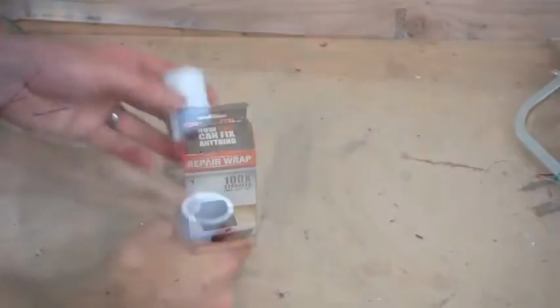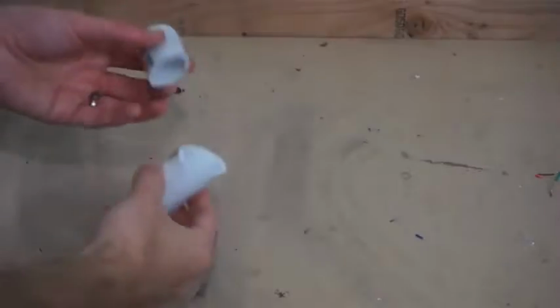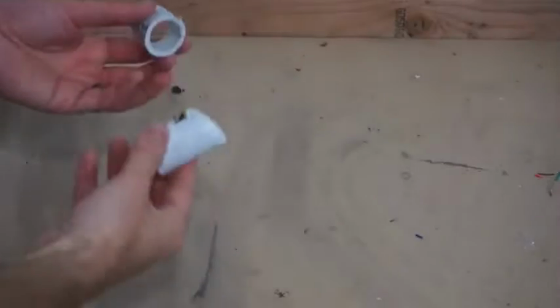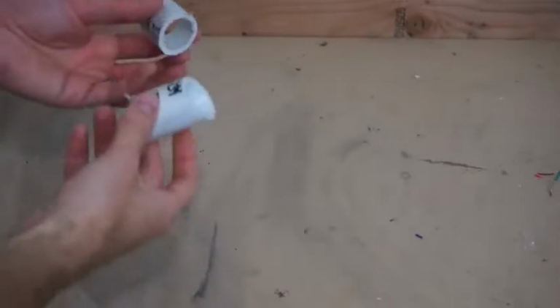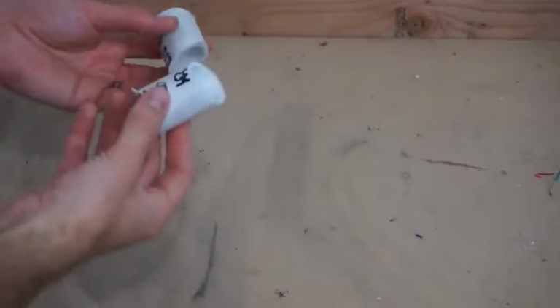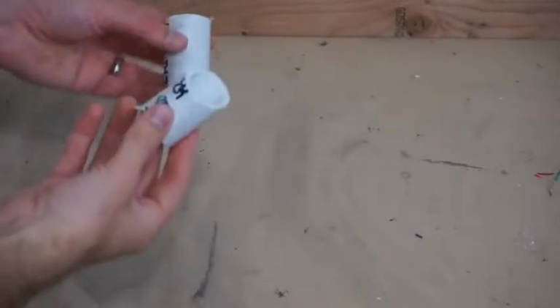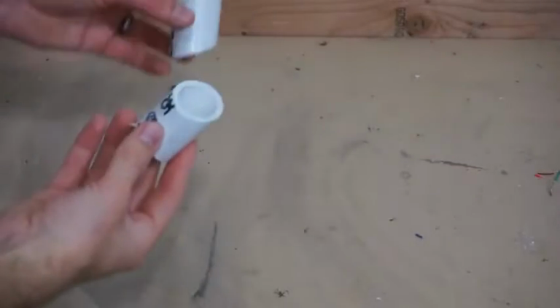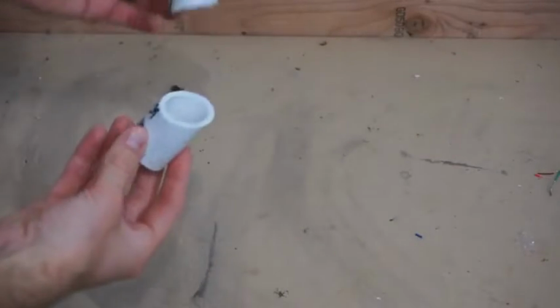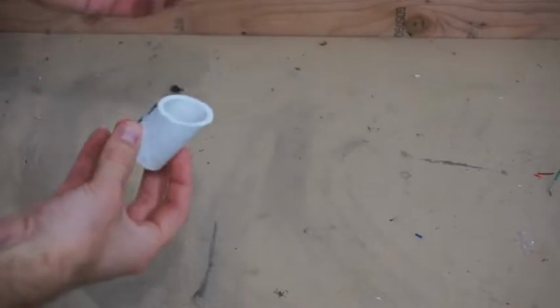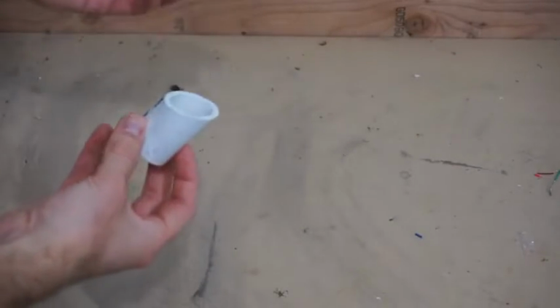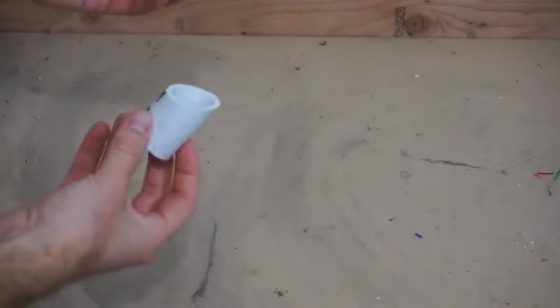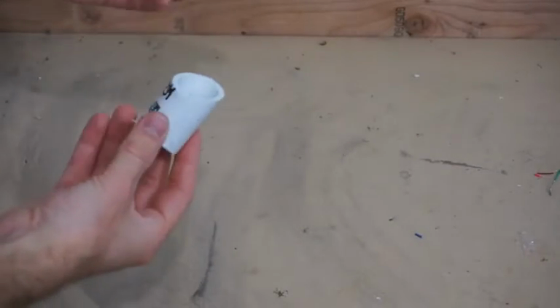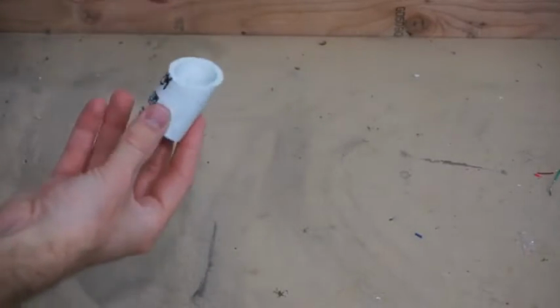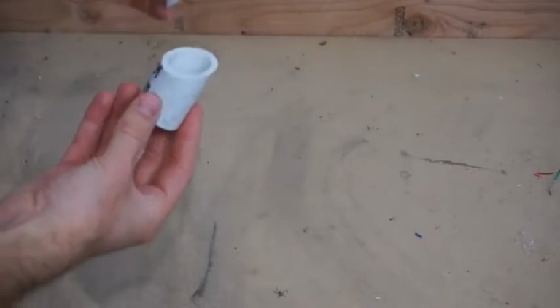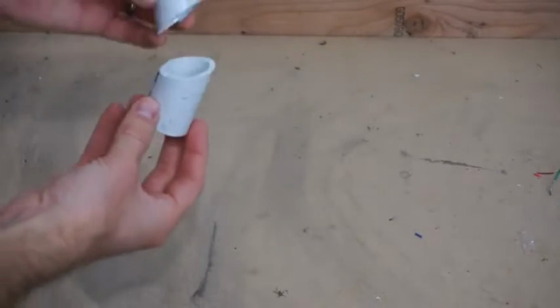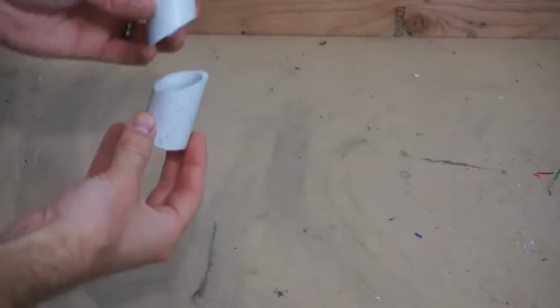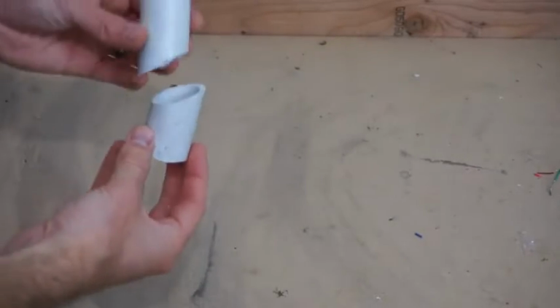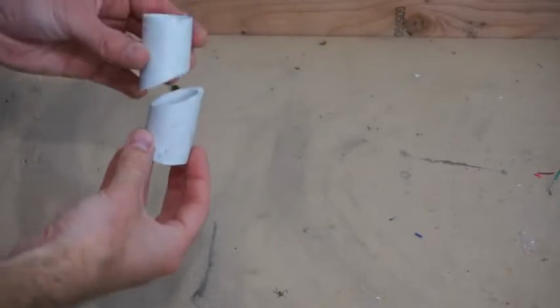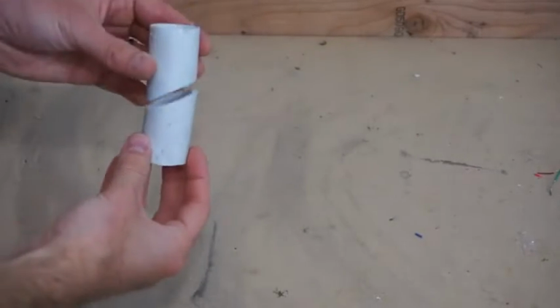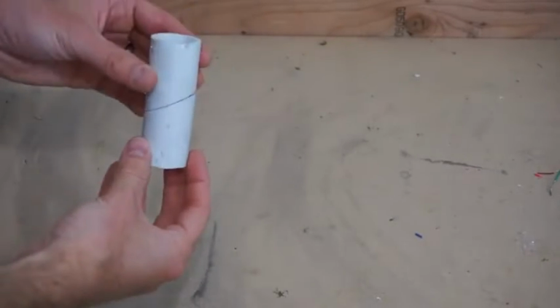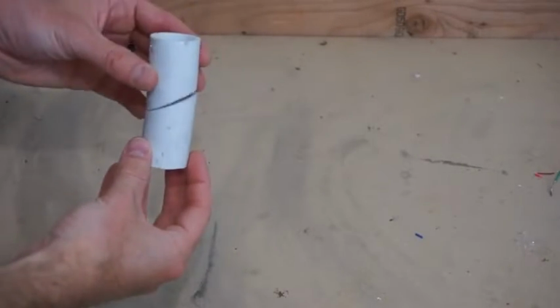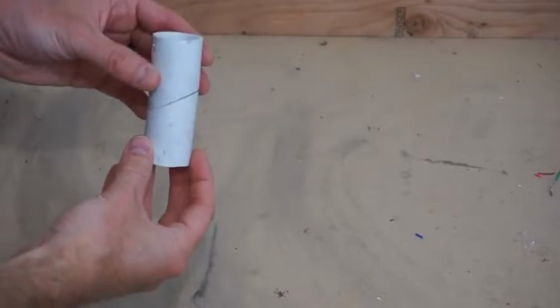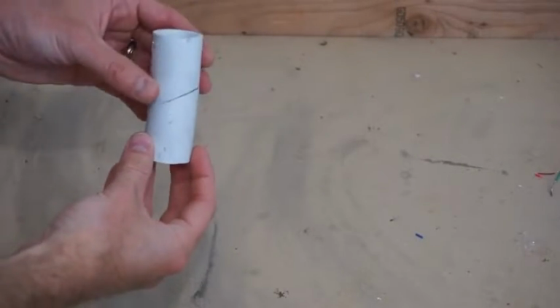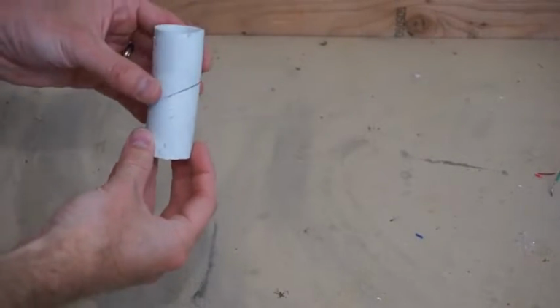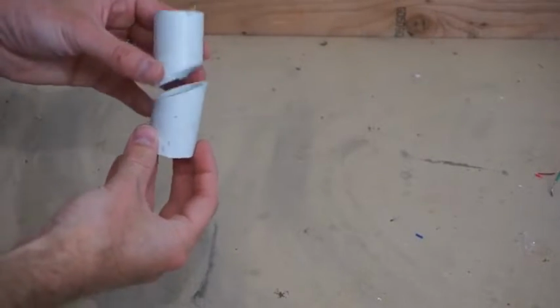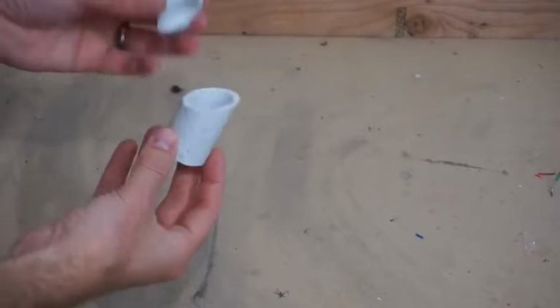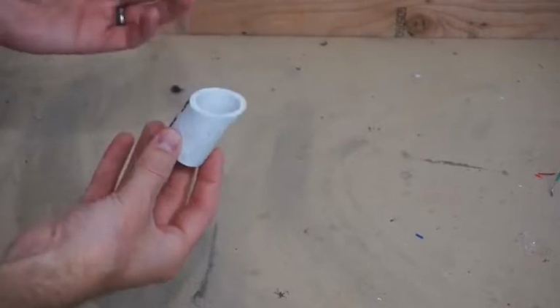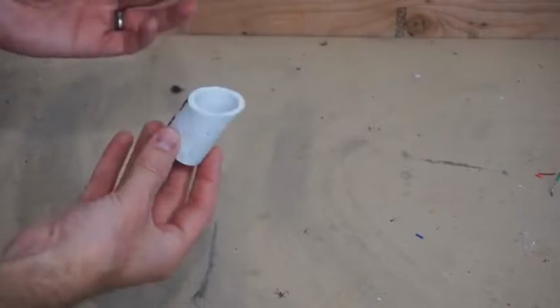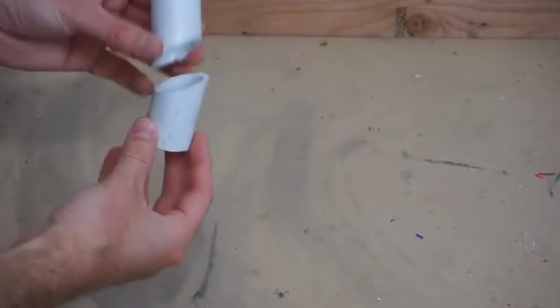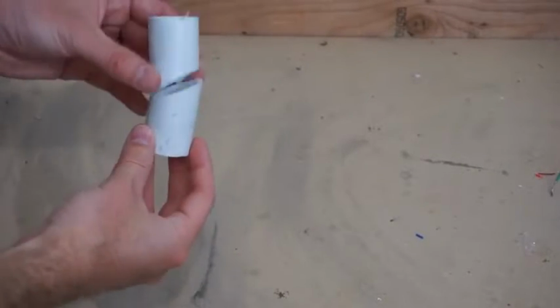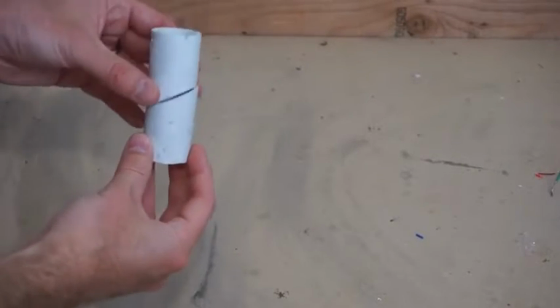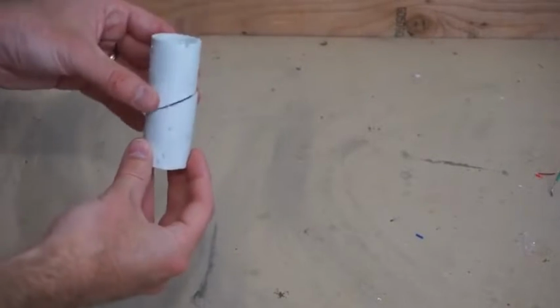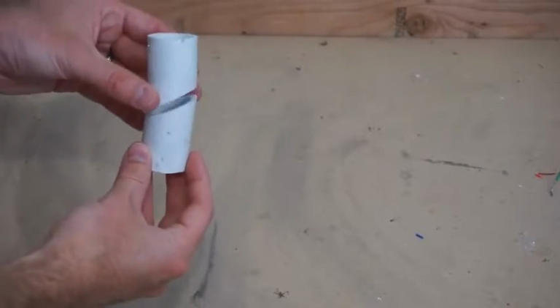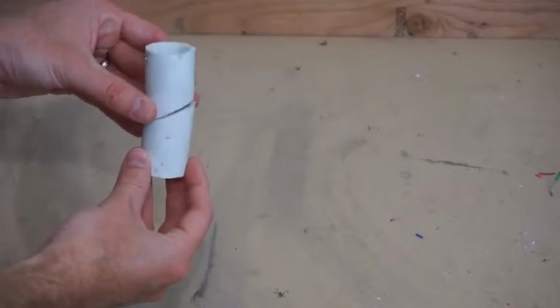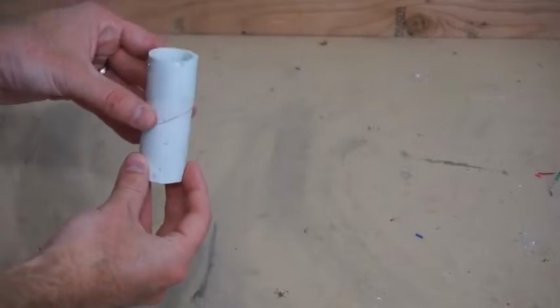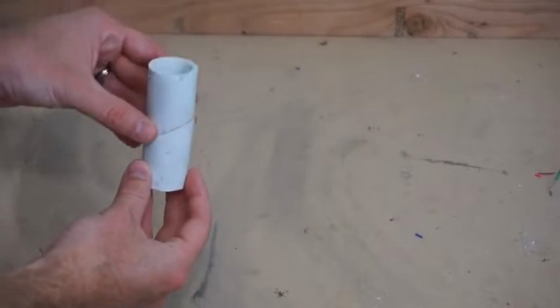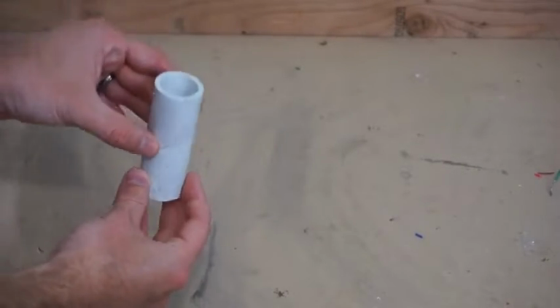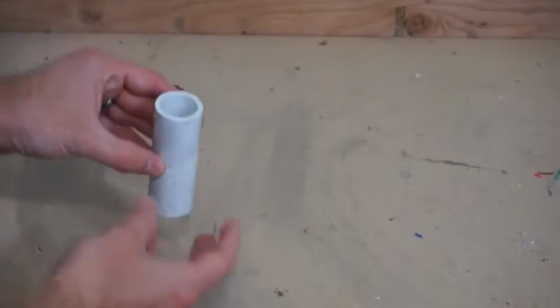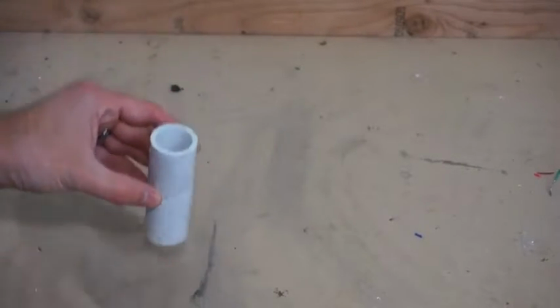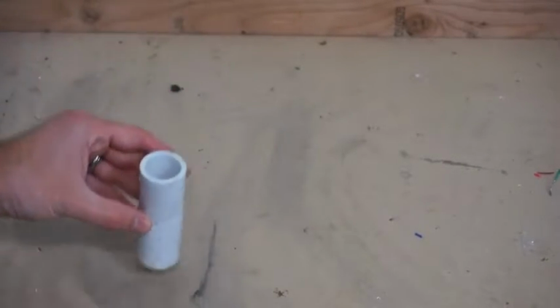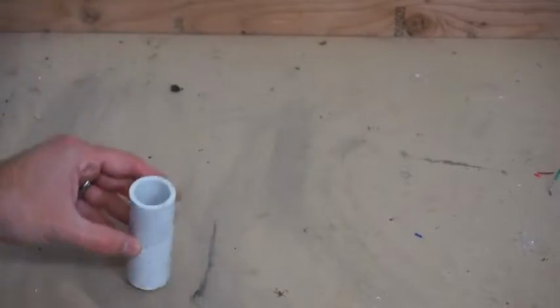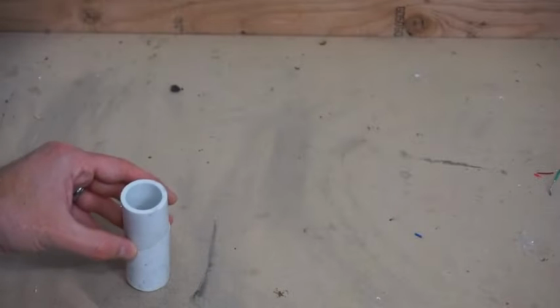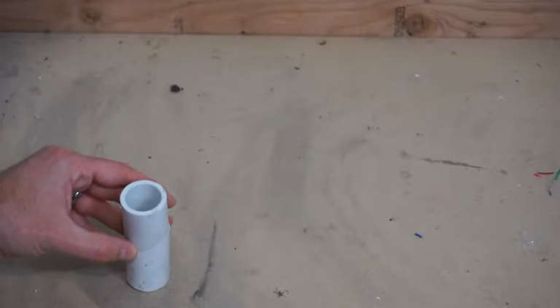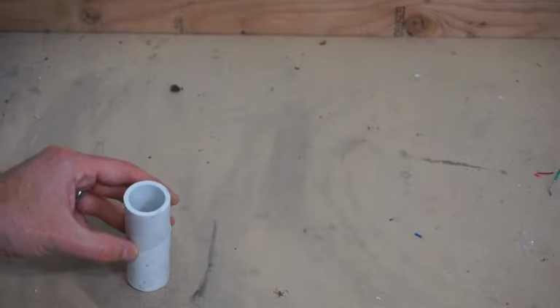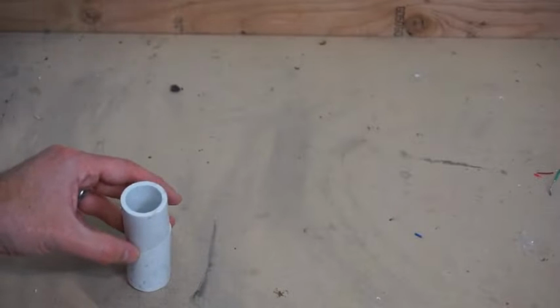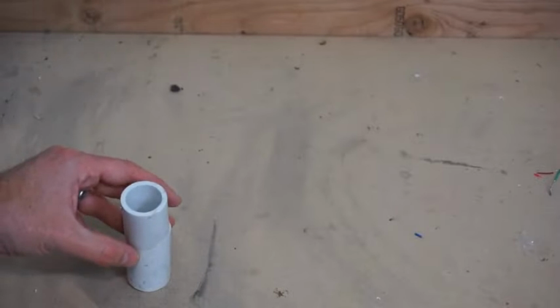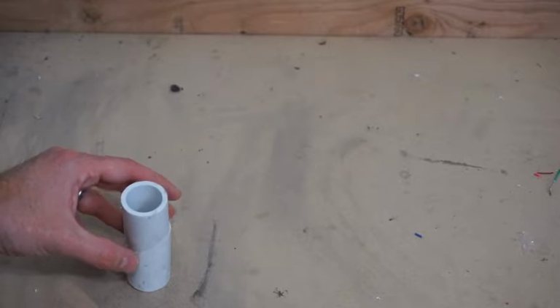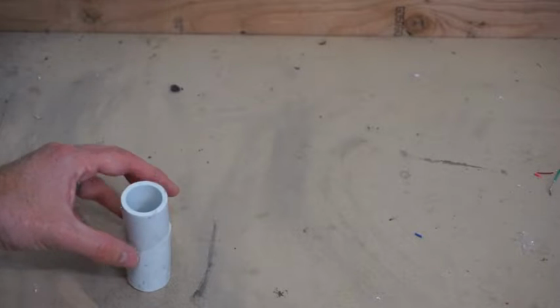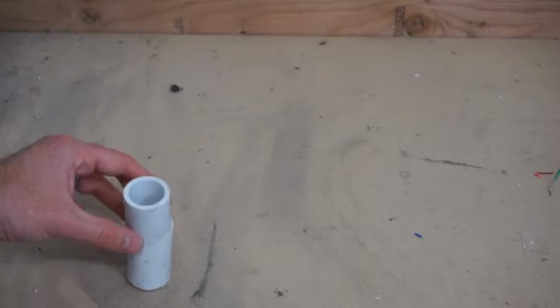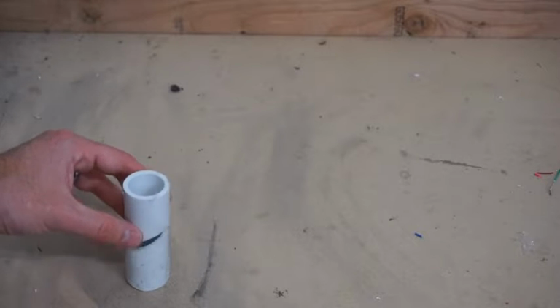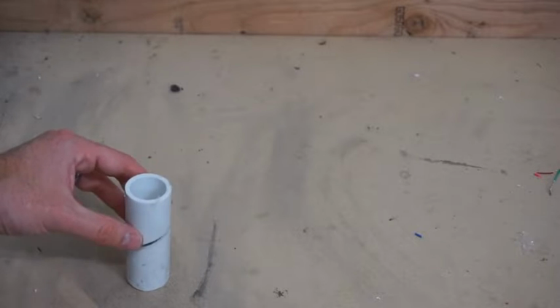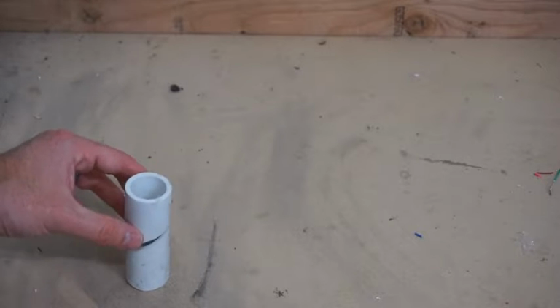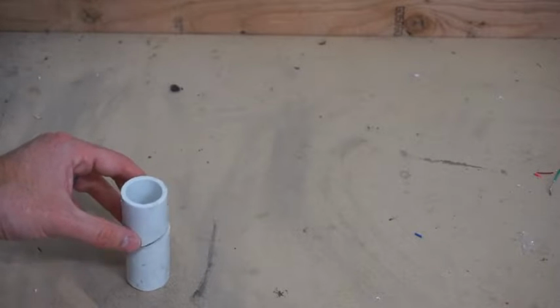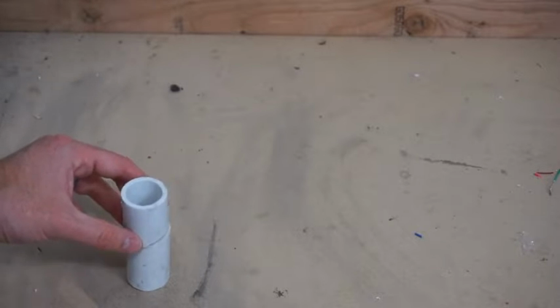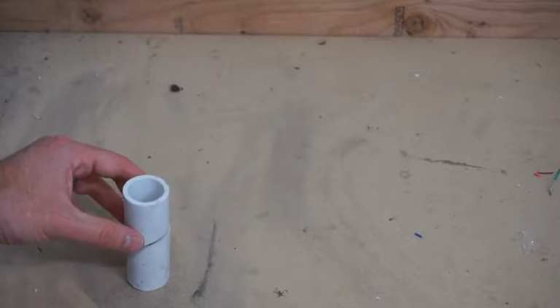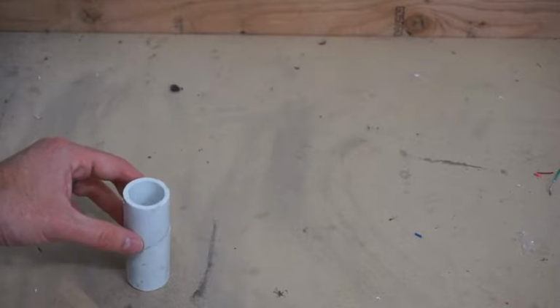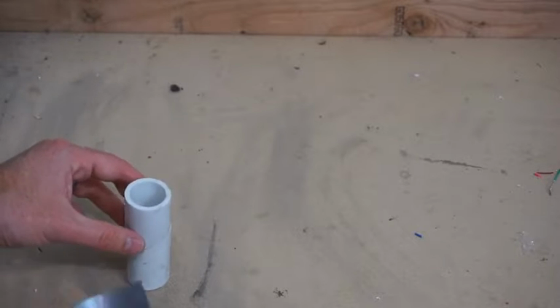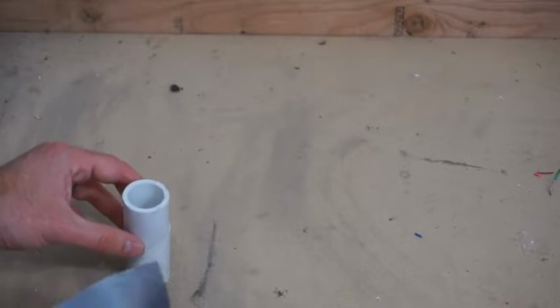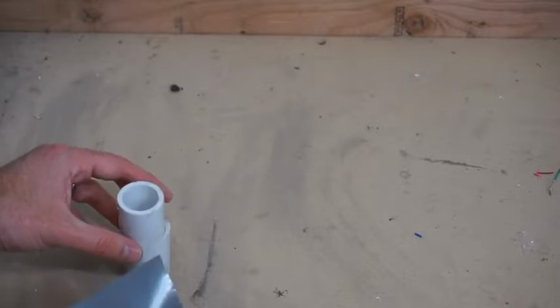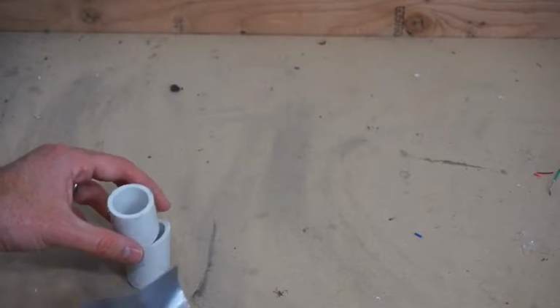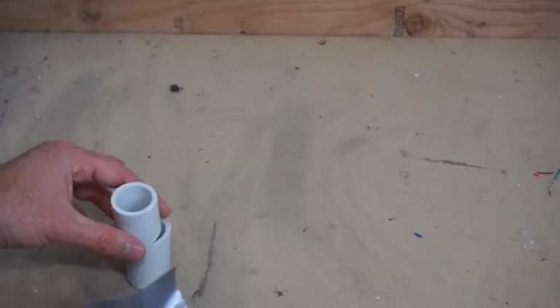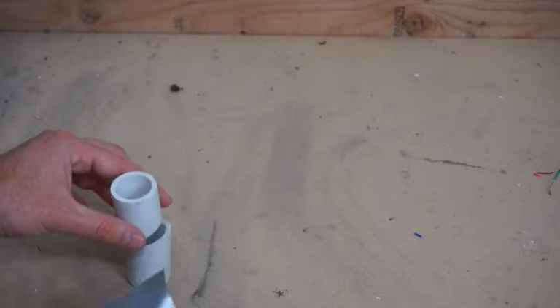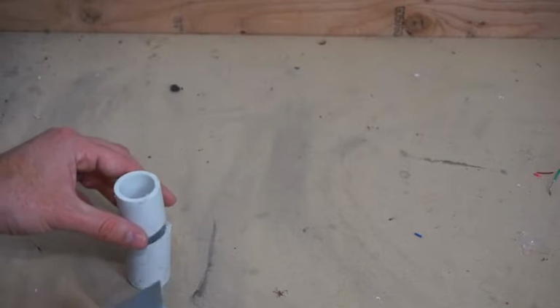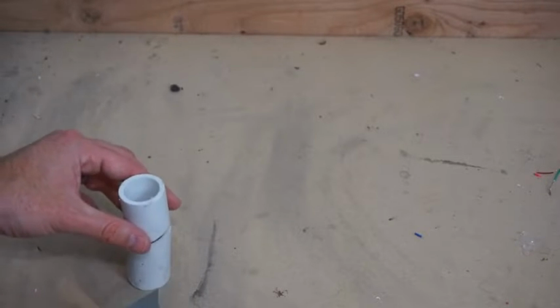So here's my pipe that I've sawed in half. Let's repair it first with good old fashioned duct tape.